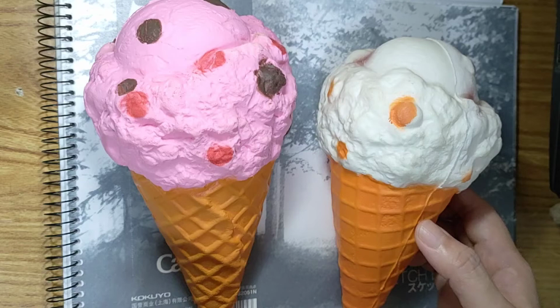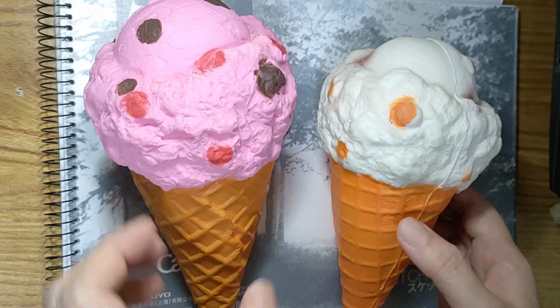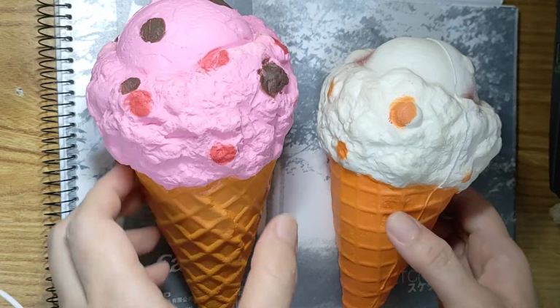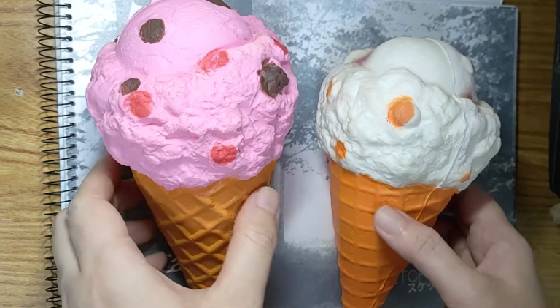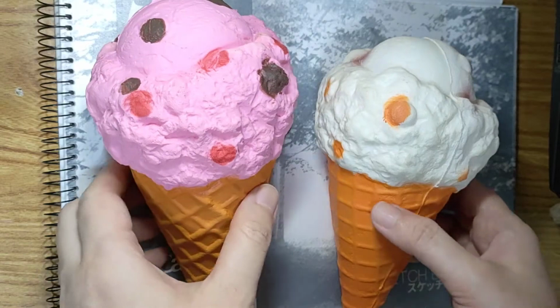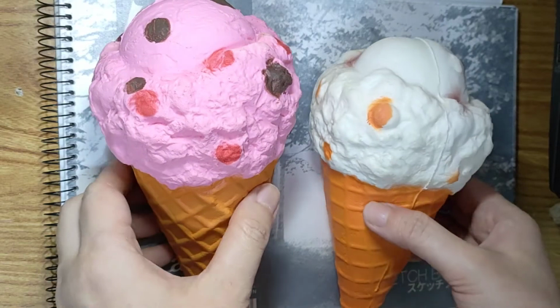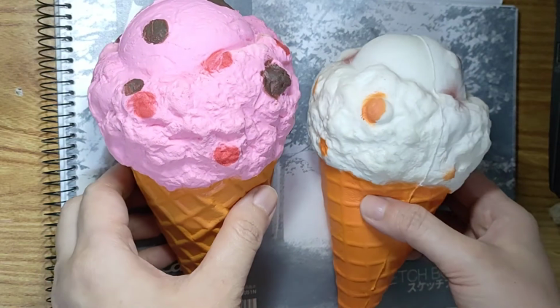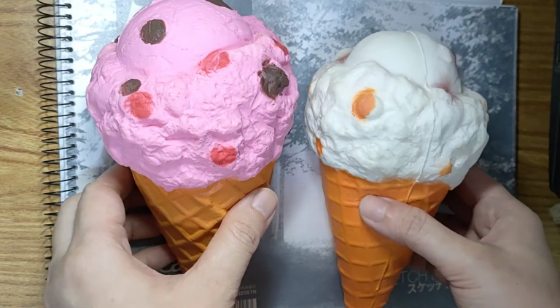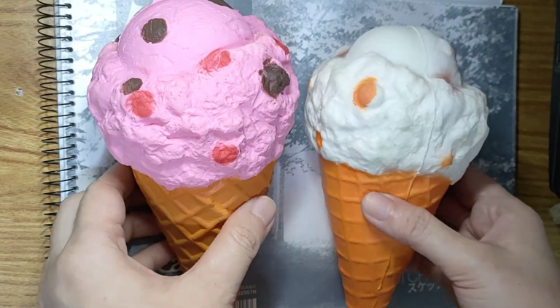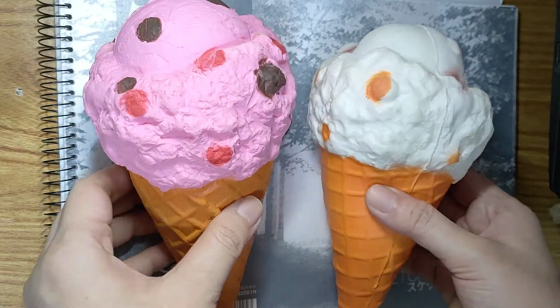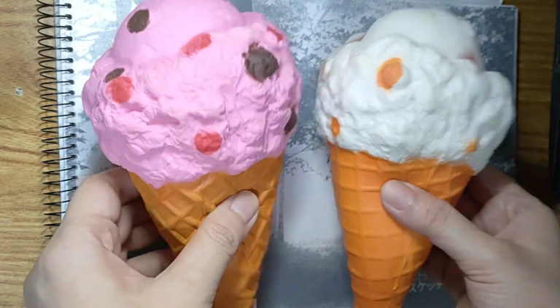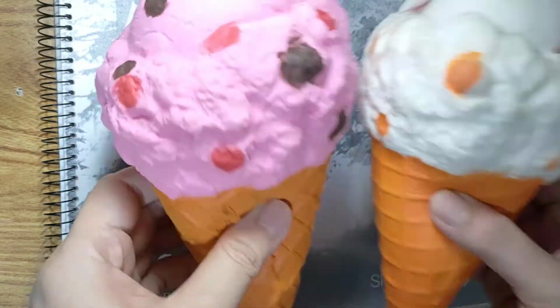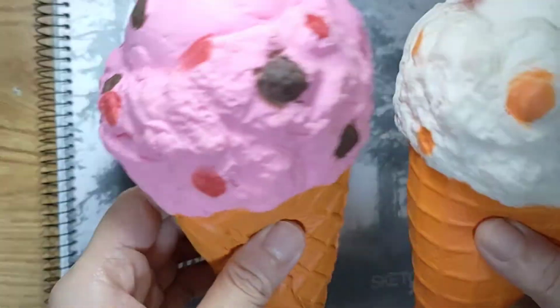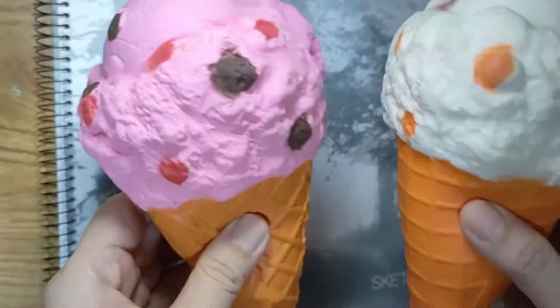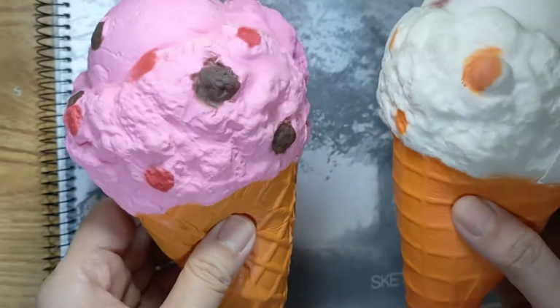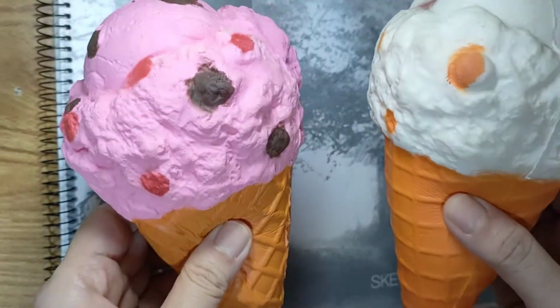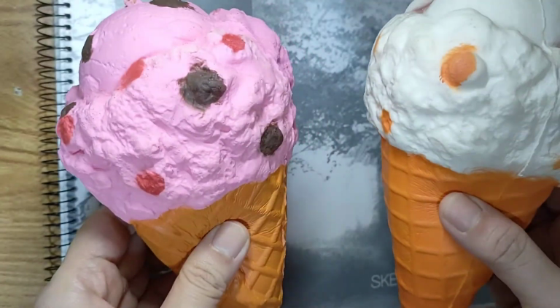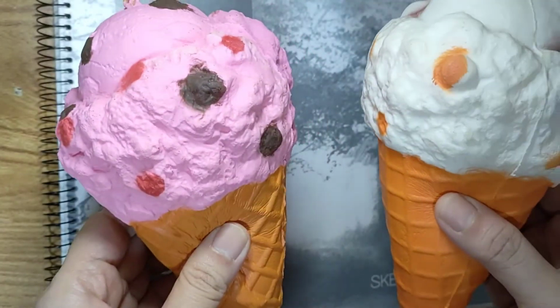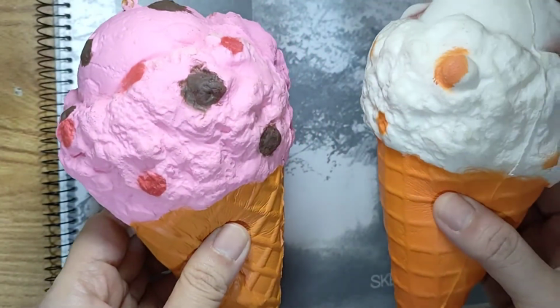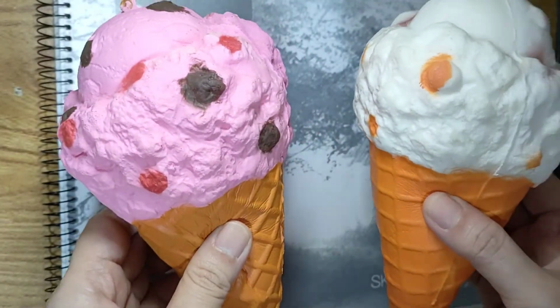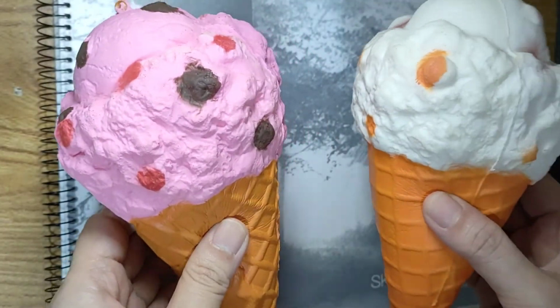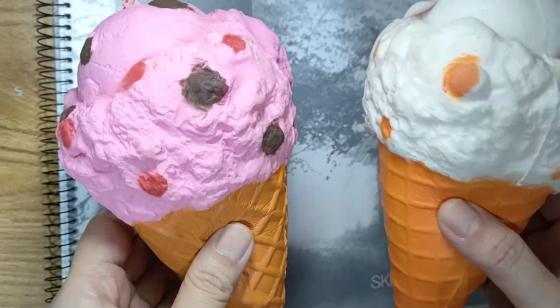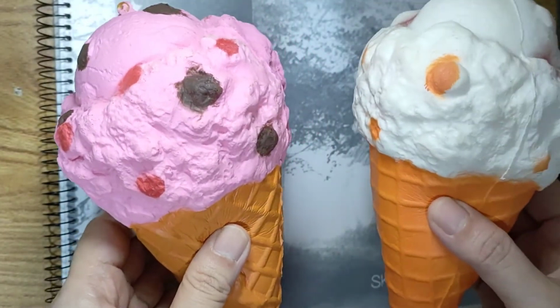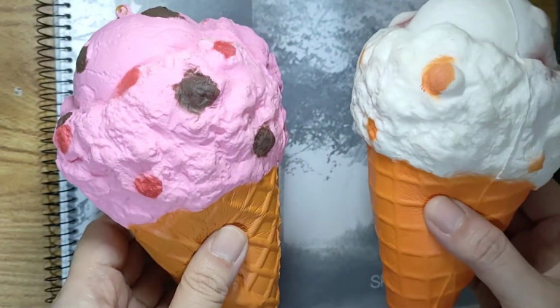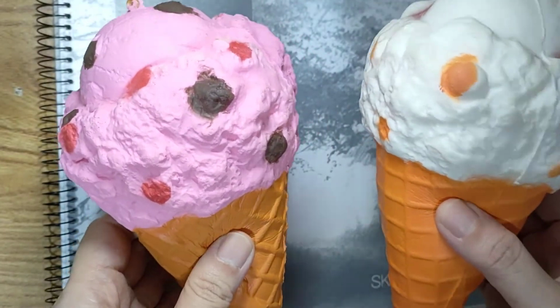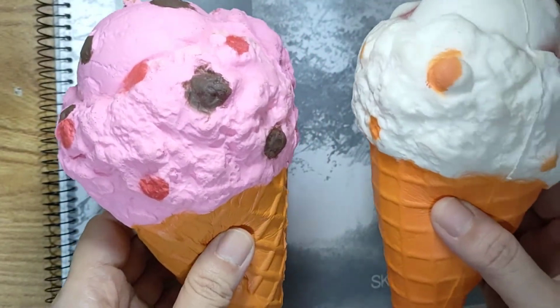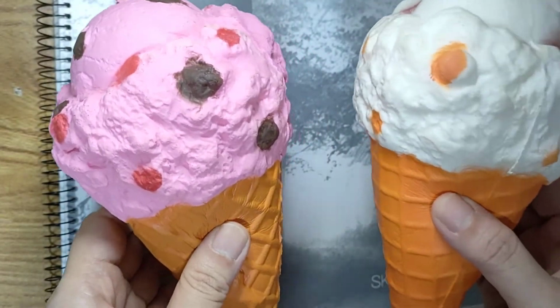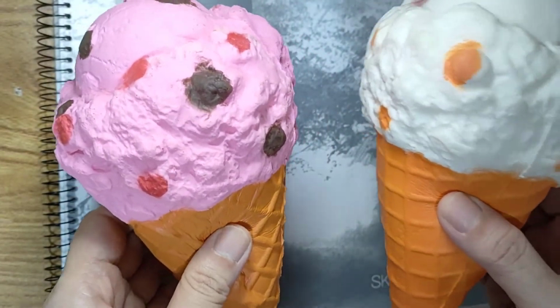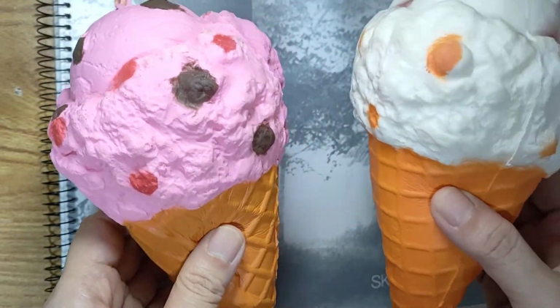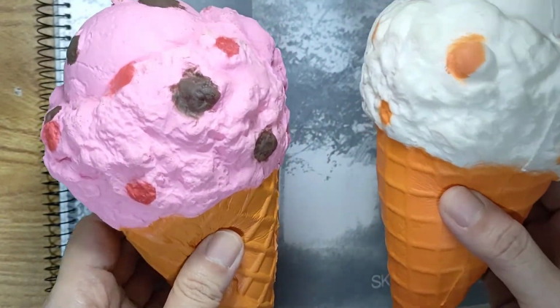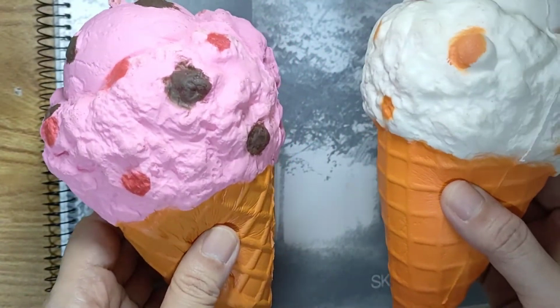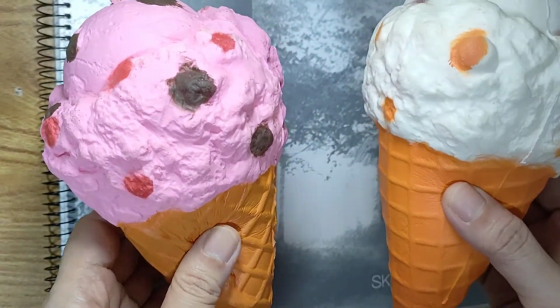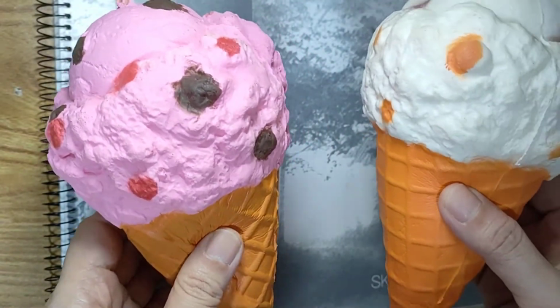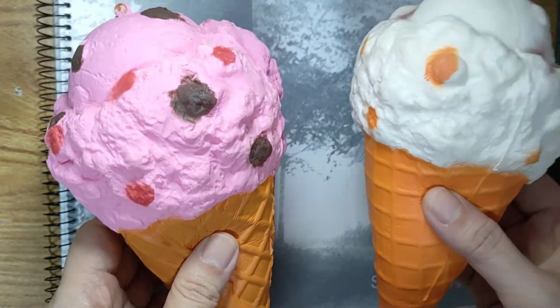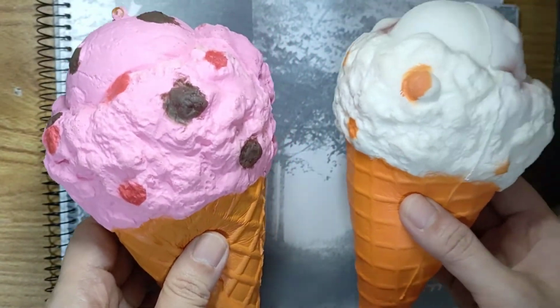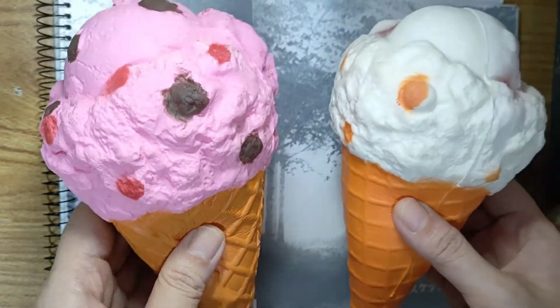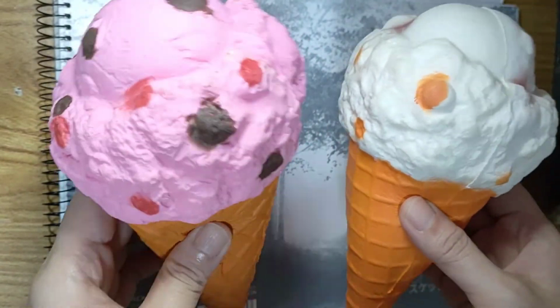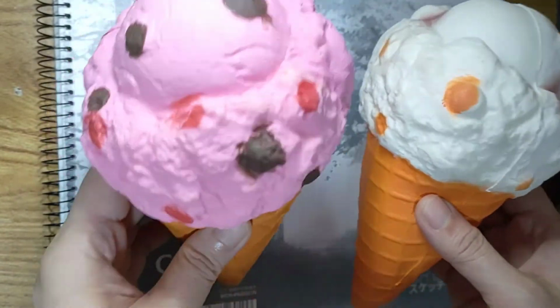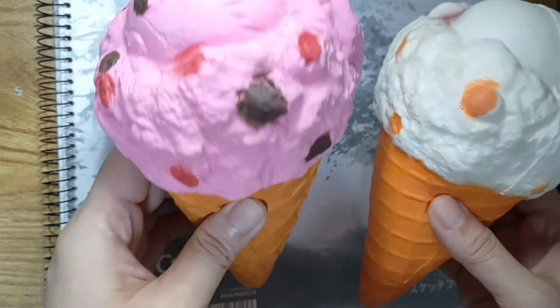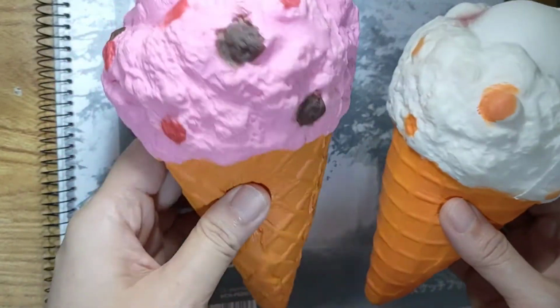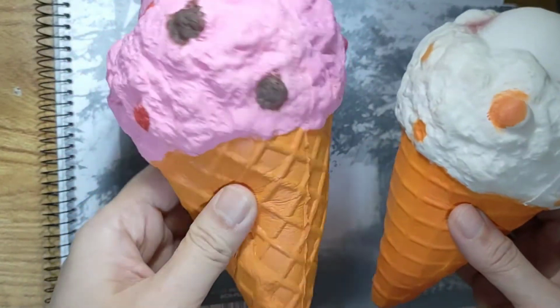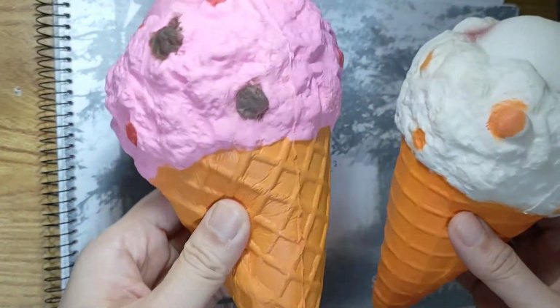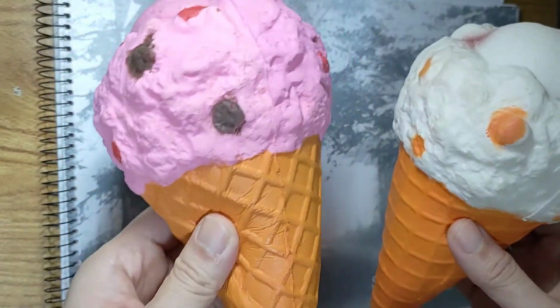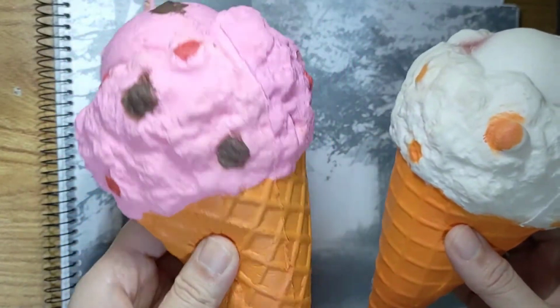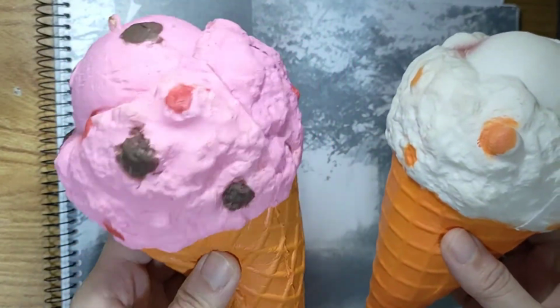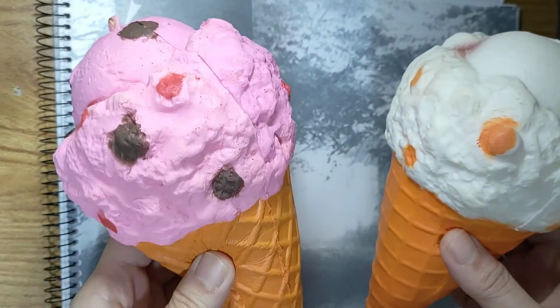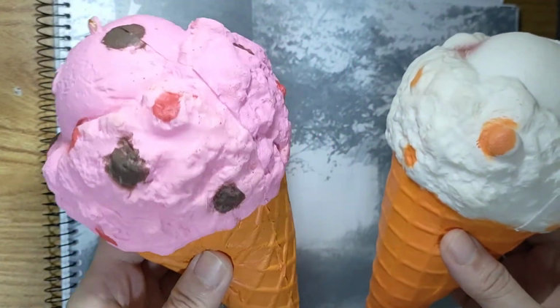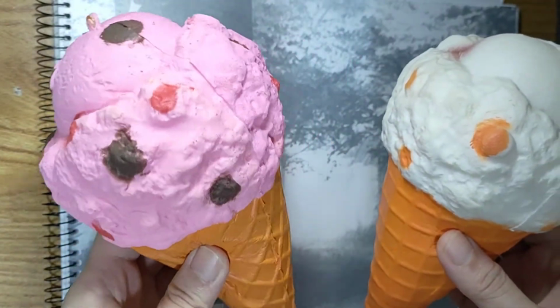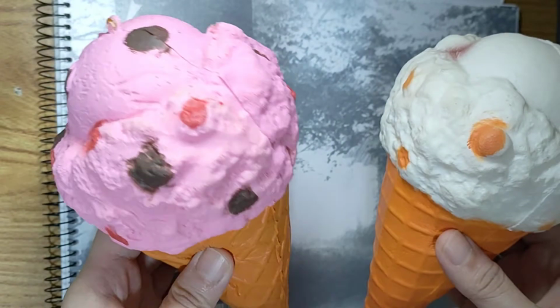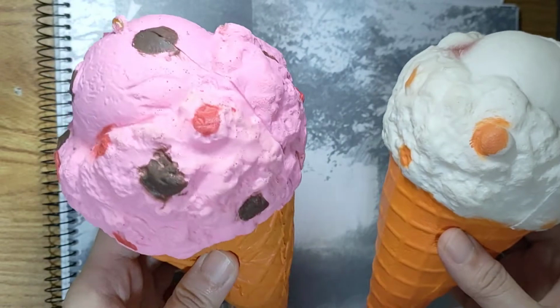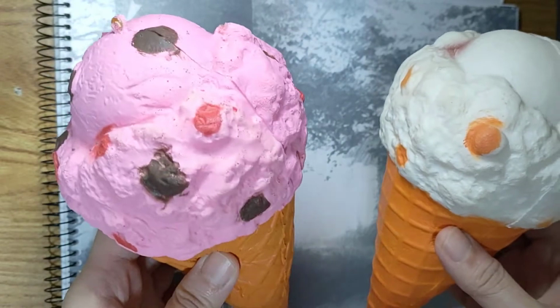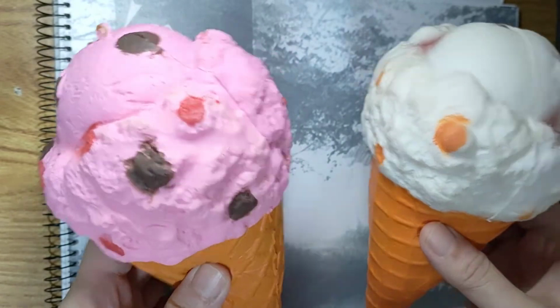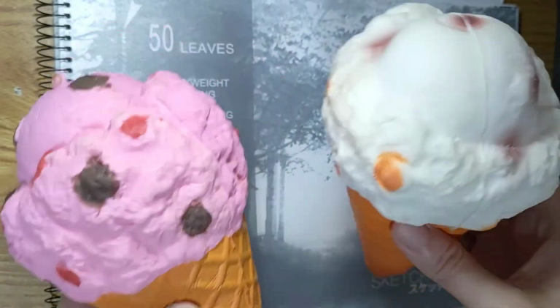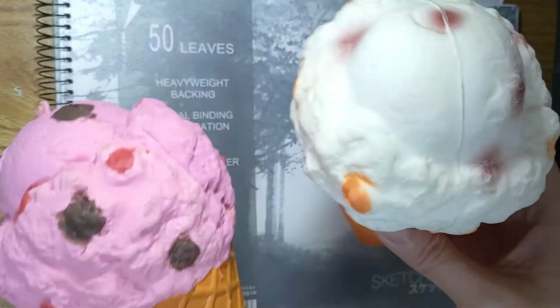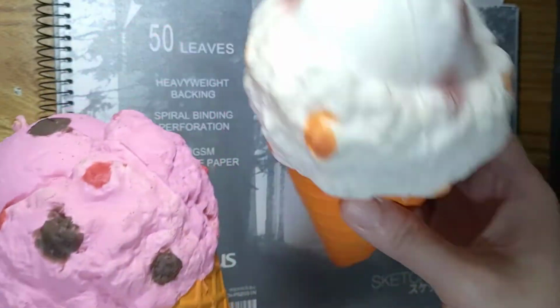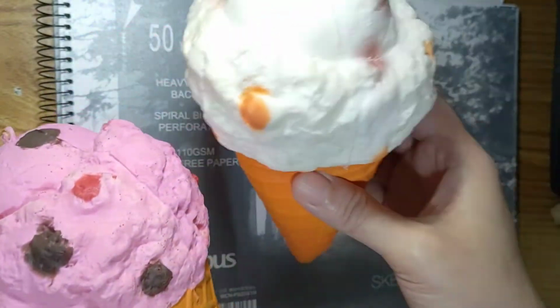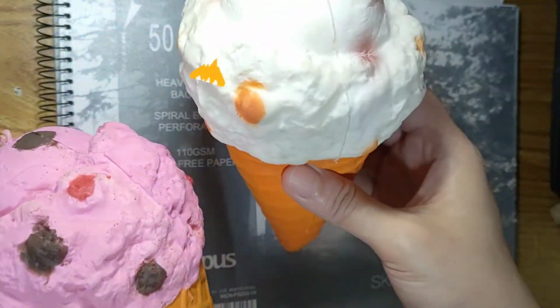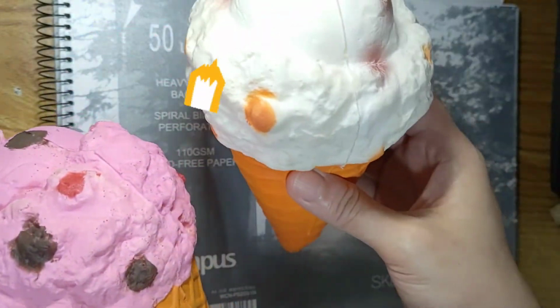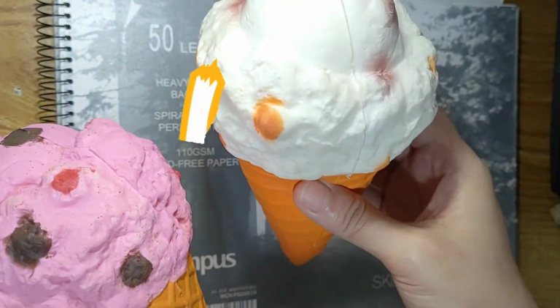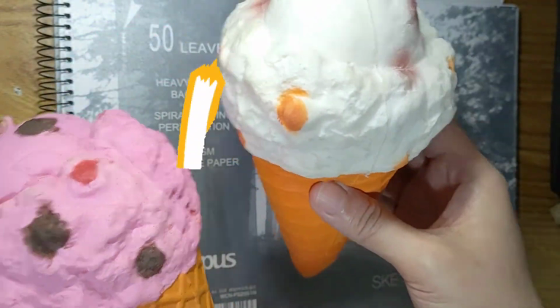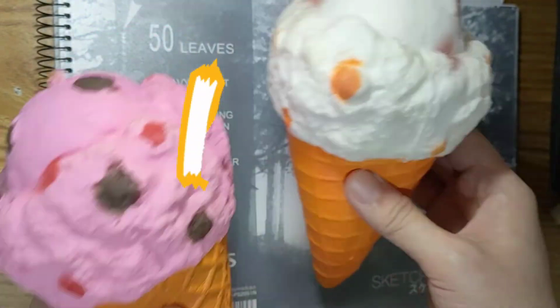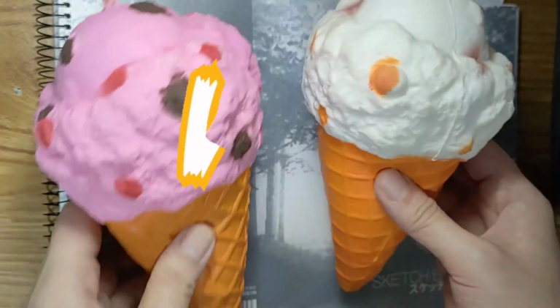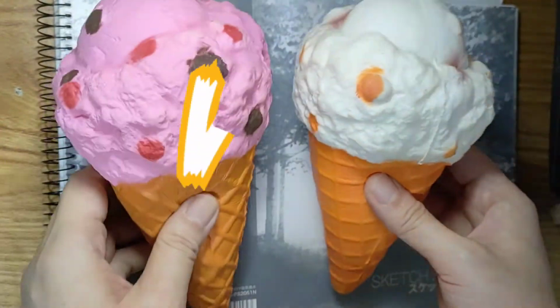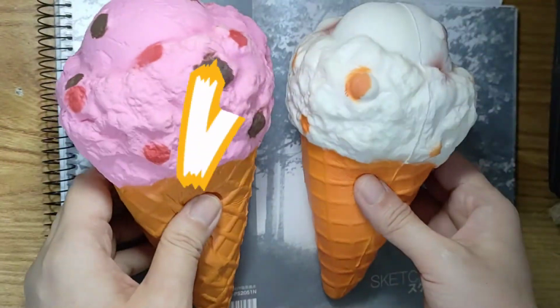Let's check which of the ice cream would be more slow rising — the strawberry one or the vanilla one?